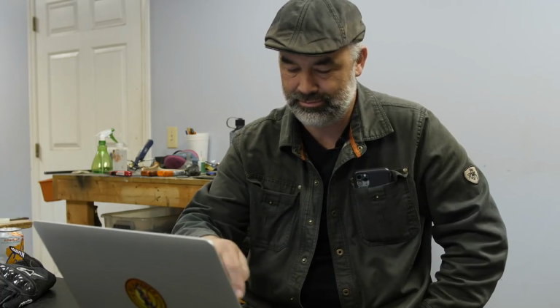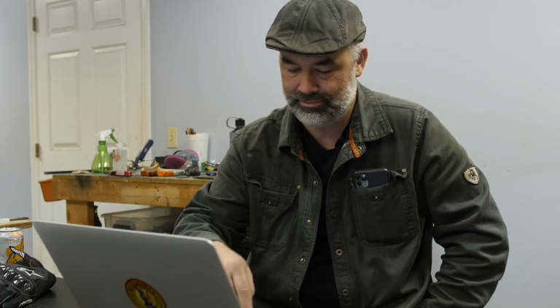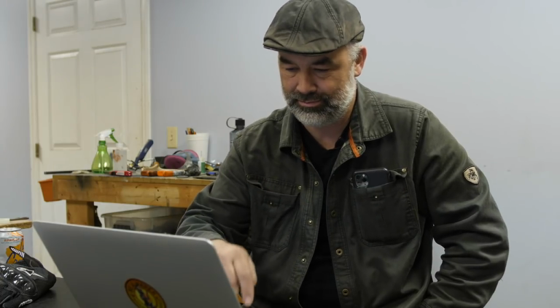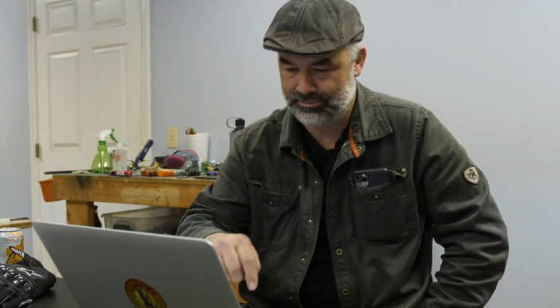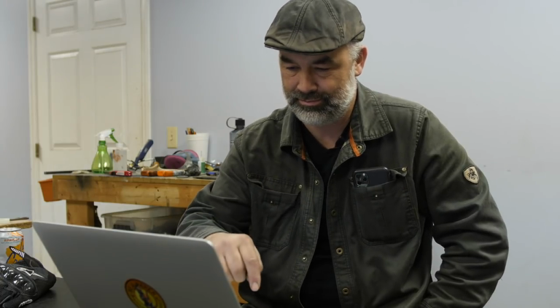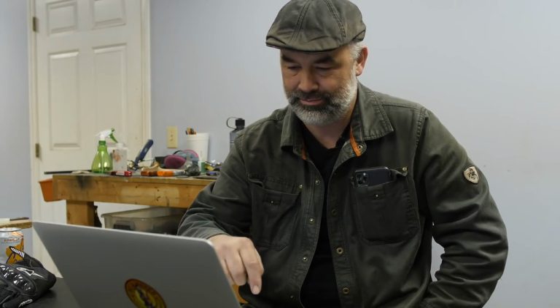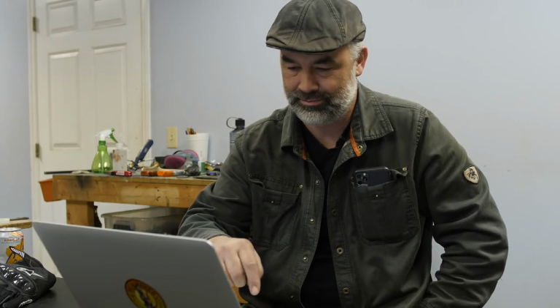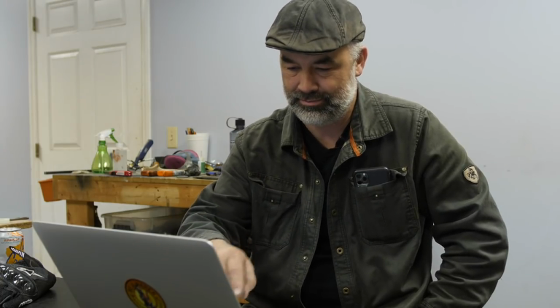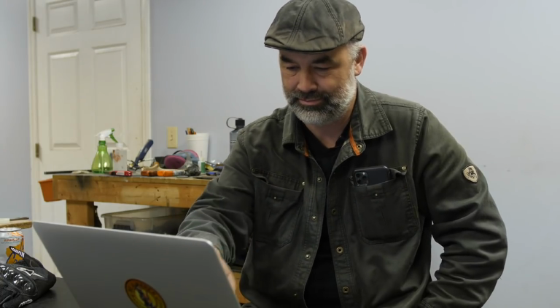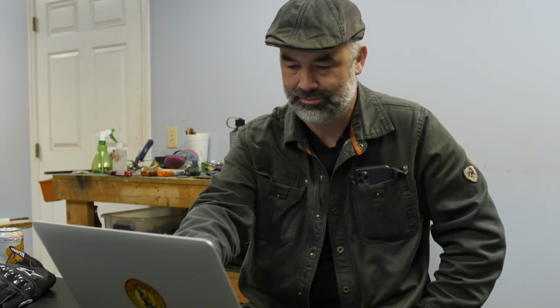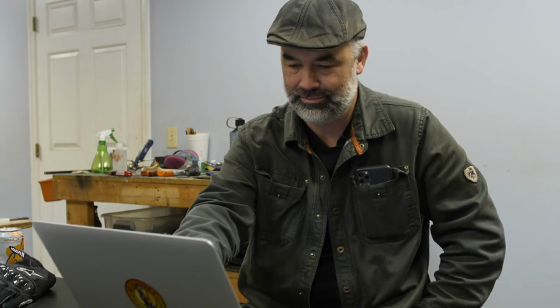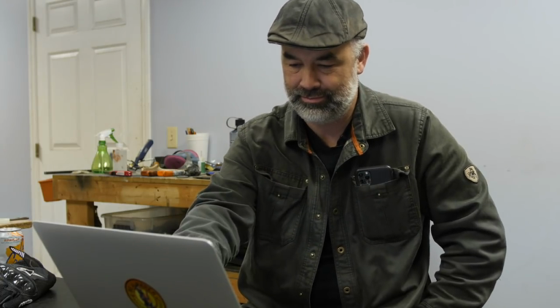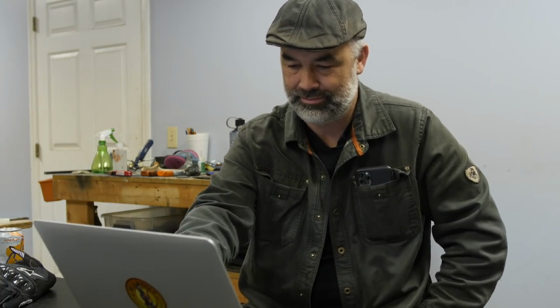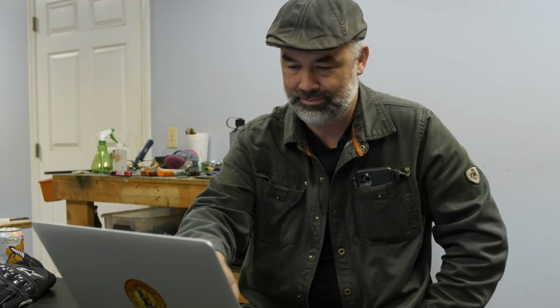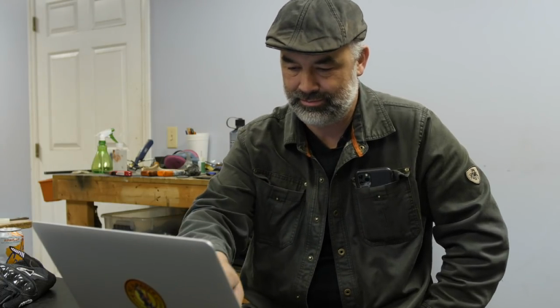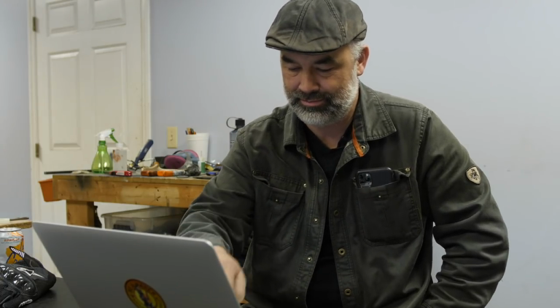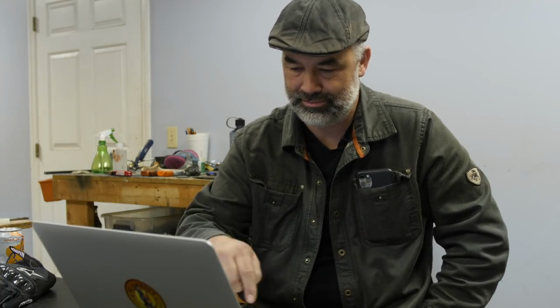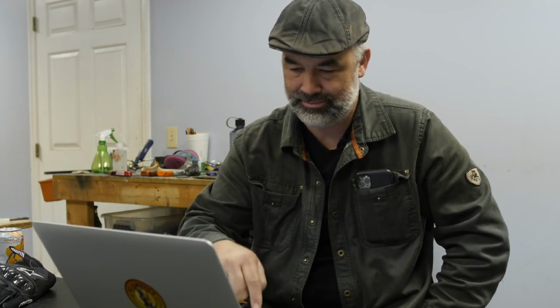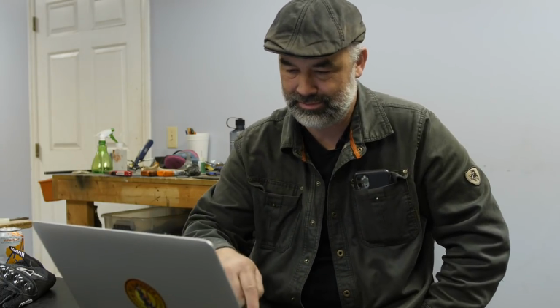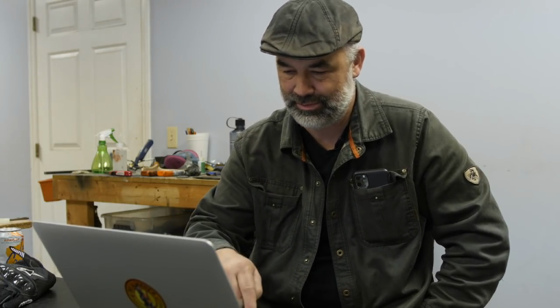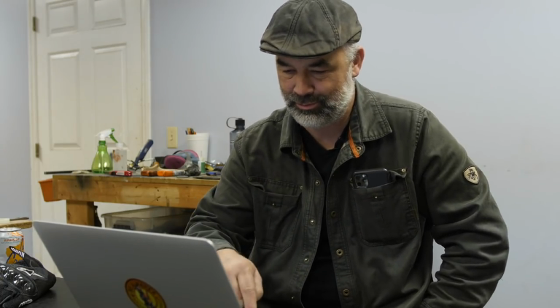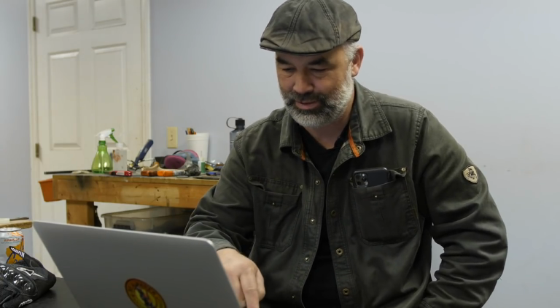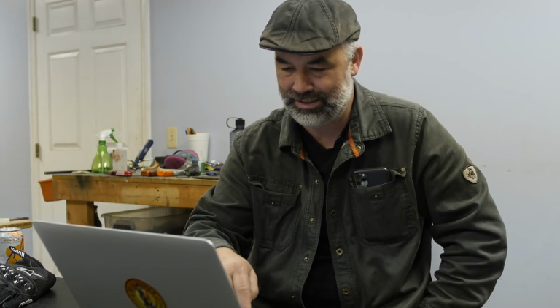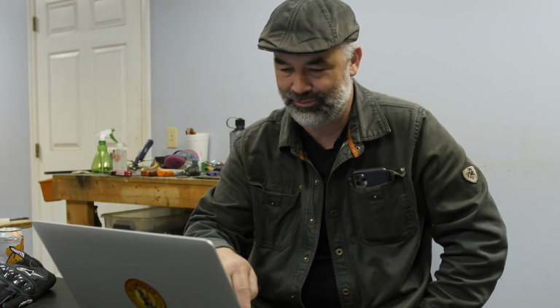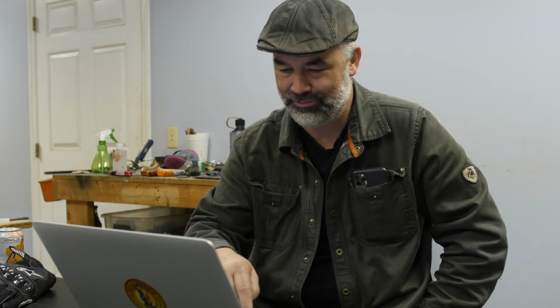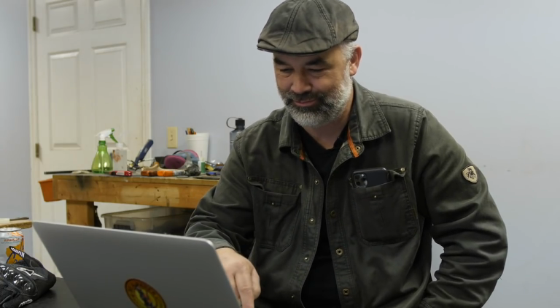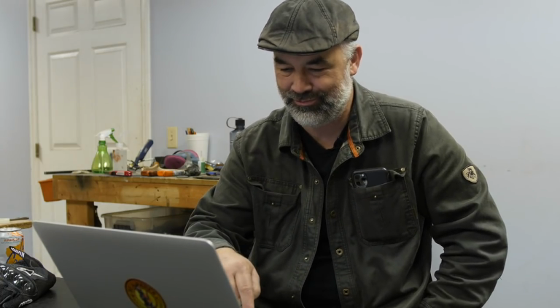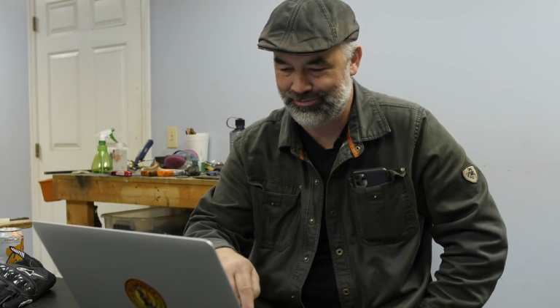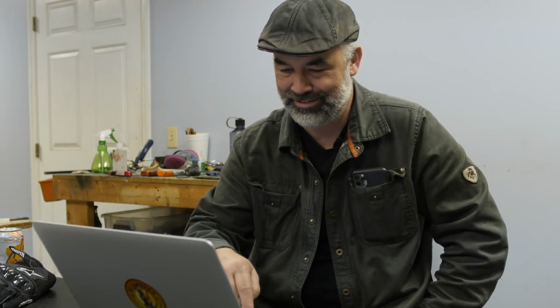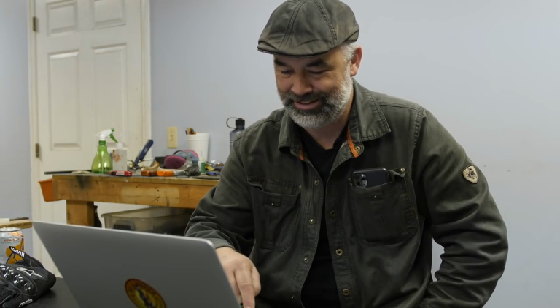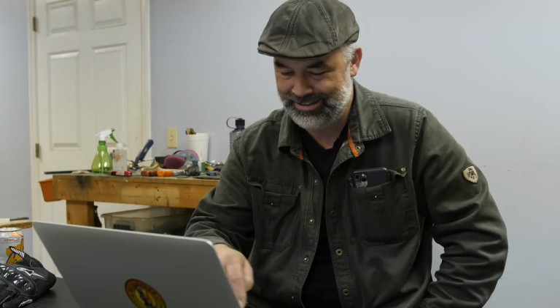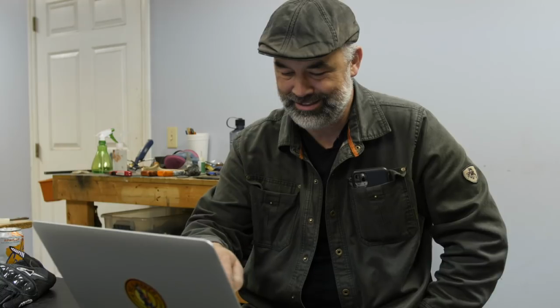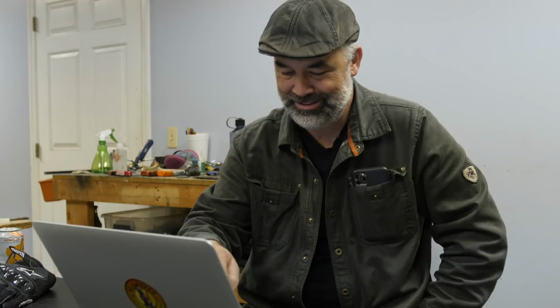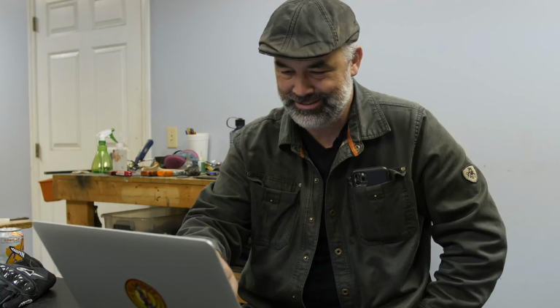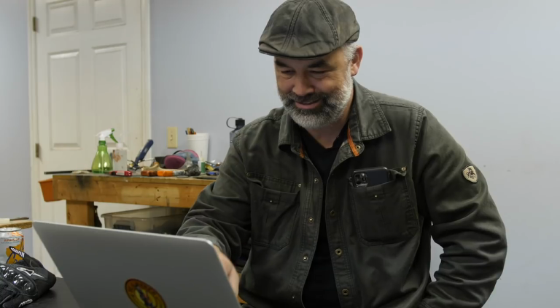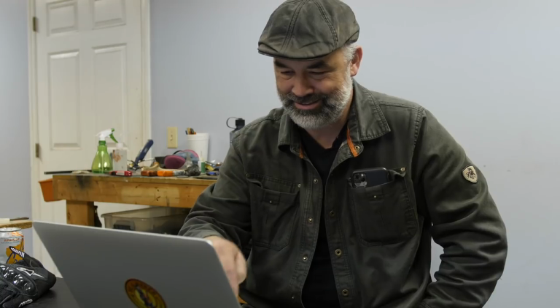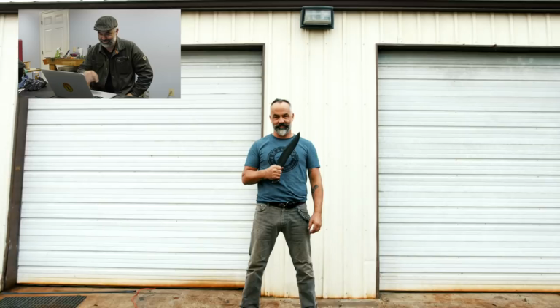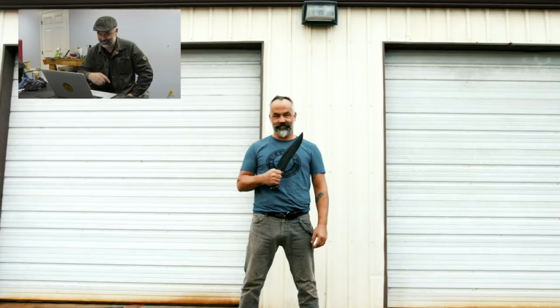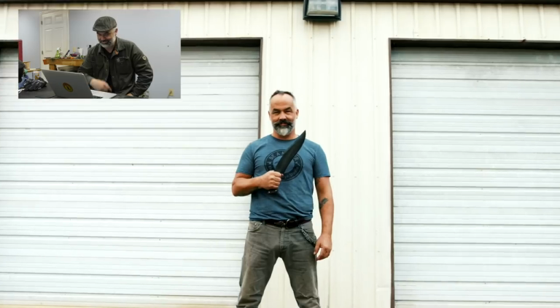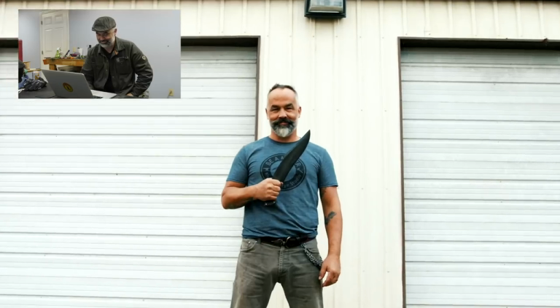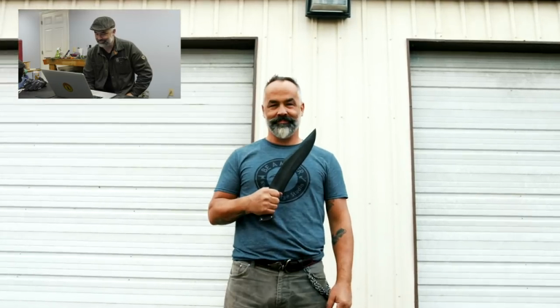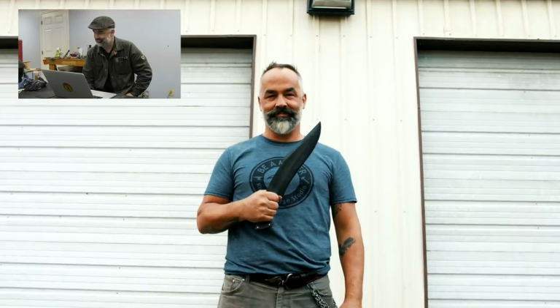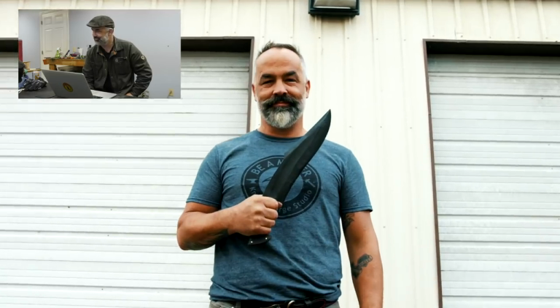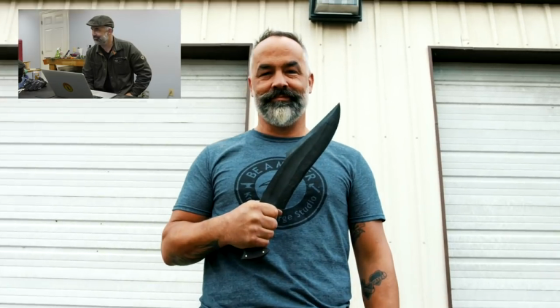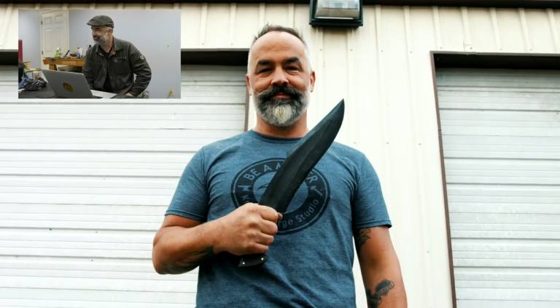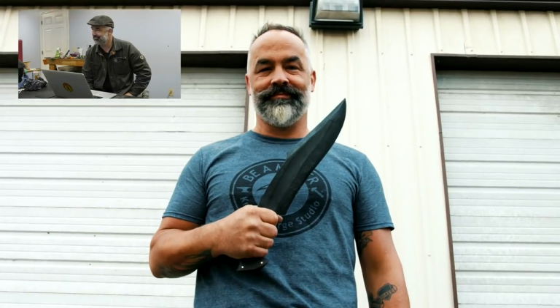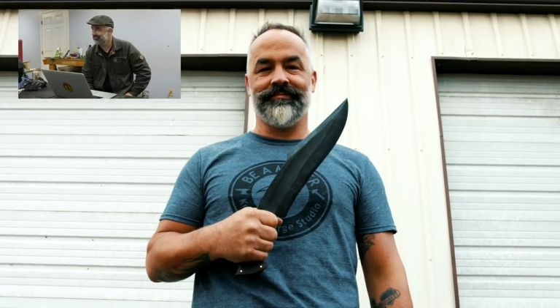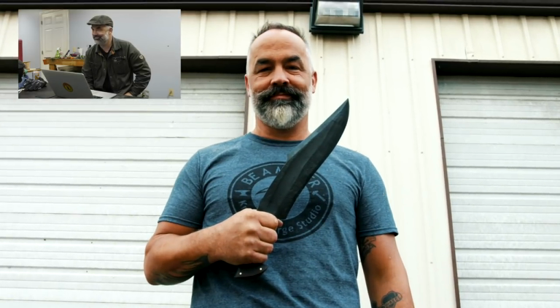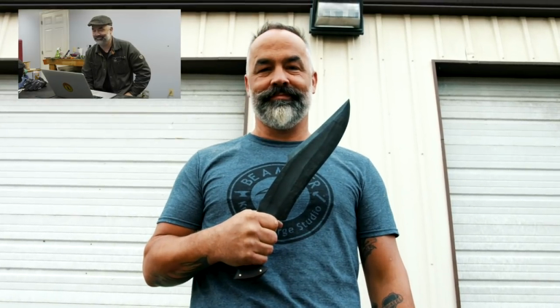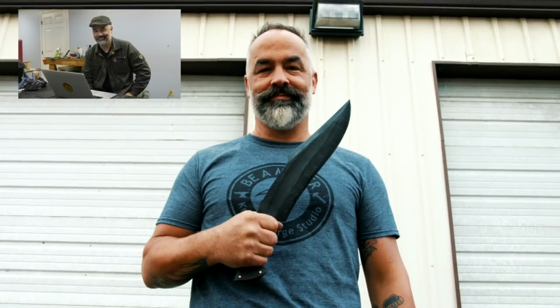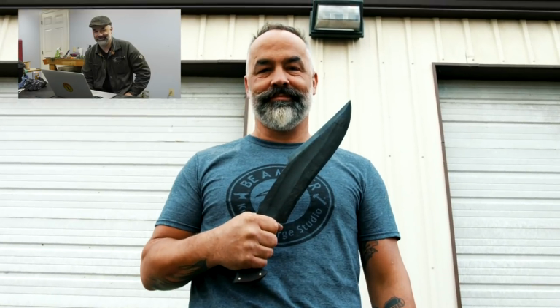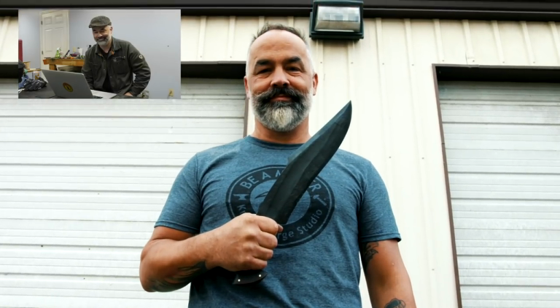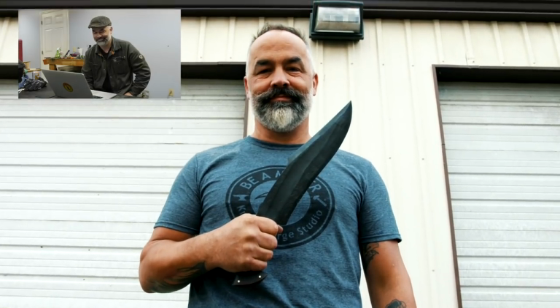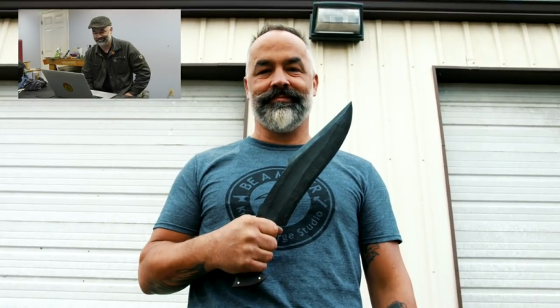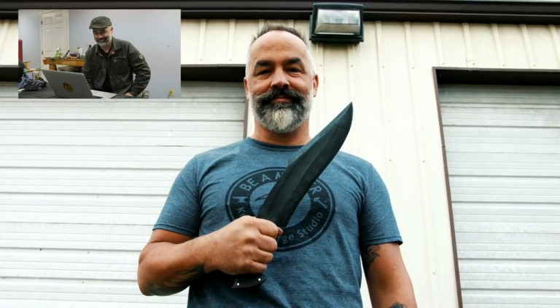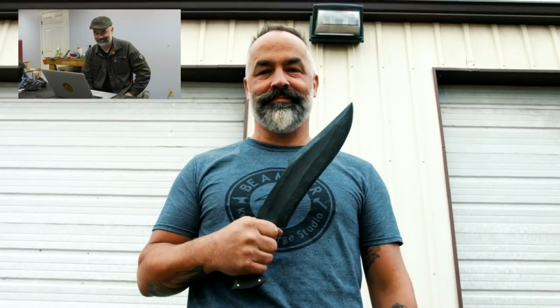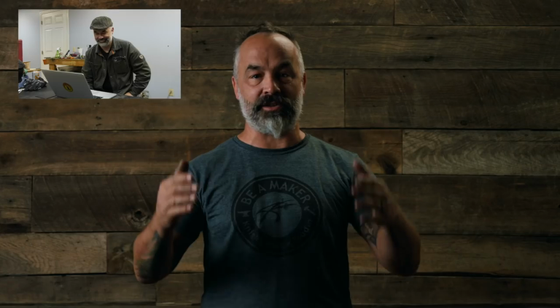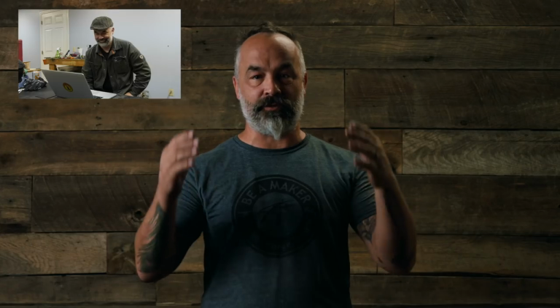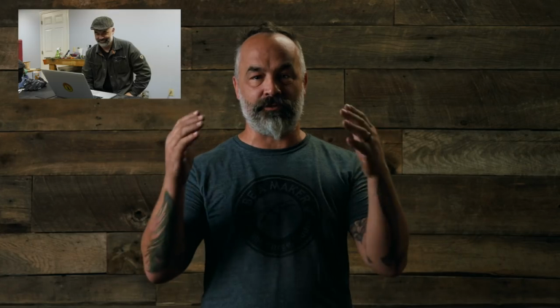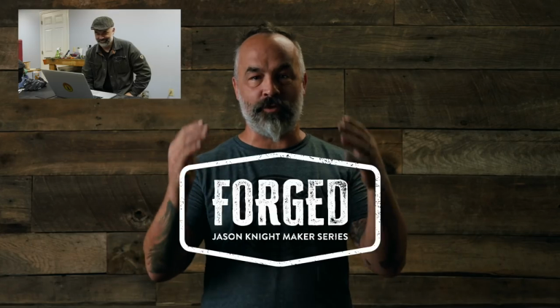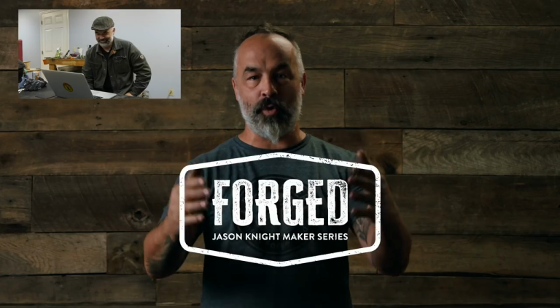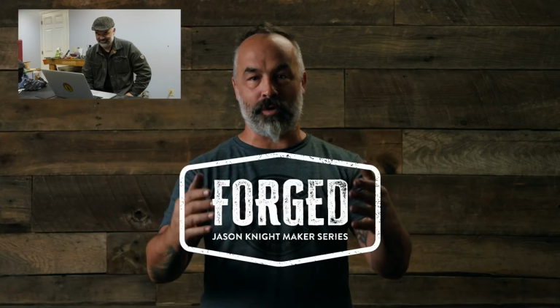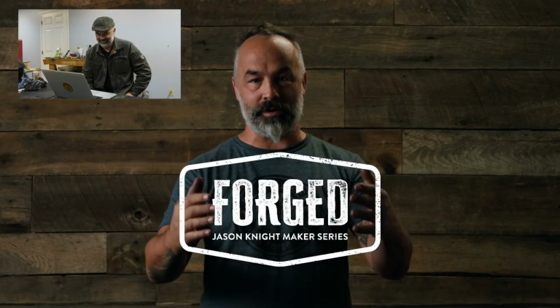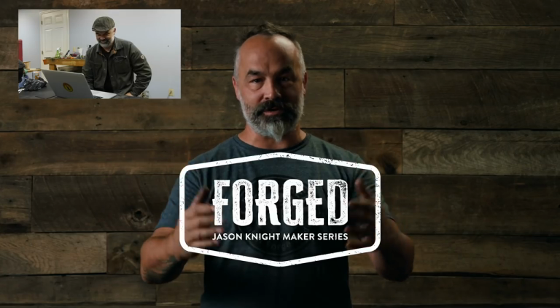You have to click the space bar — the space bar, the long one. I am Jason Knight and this is Forge.